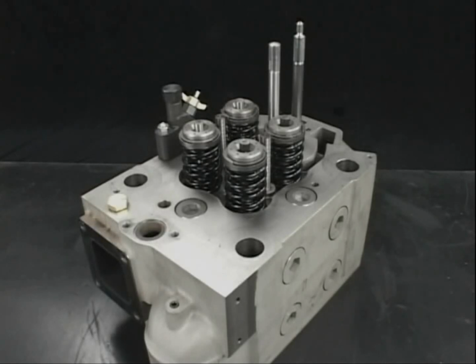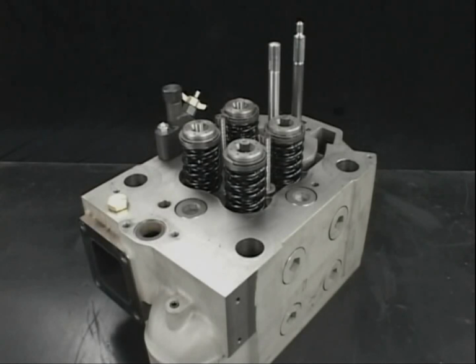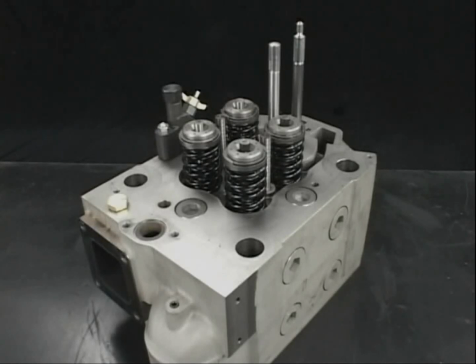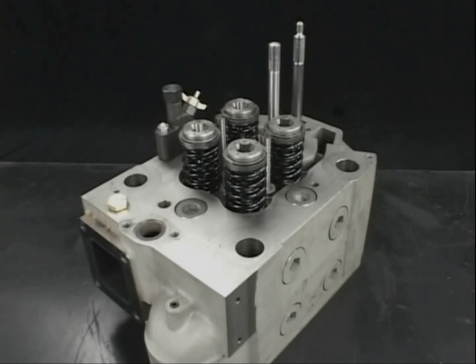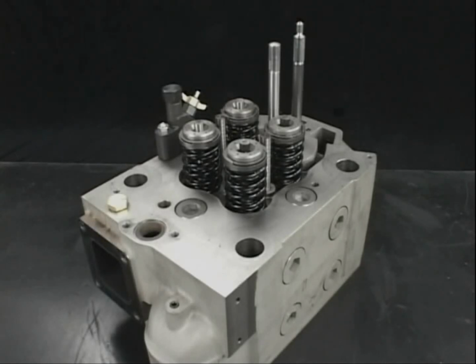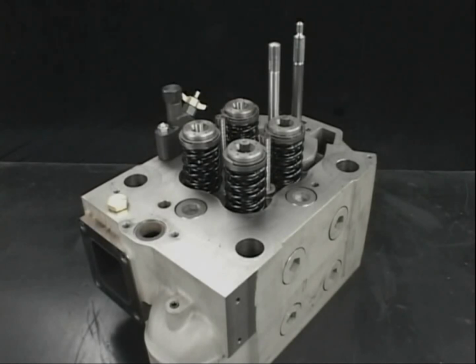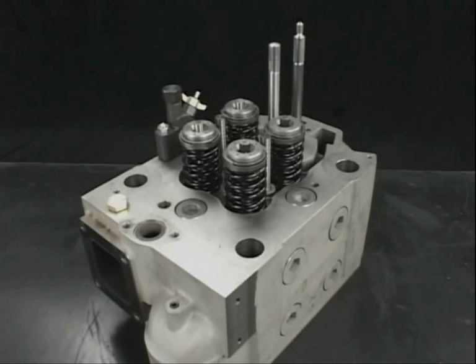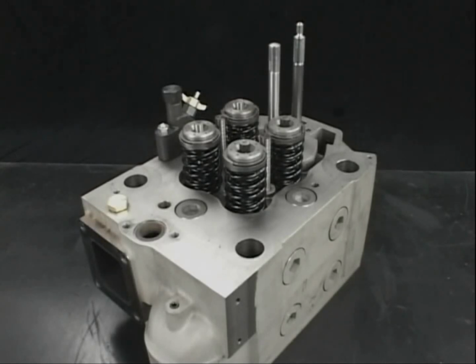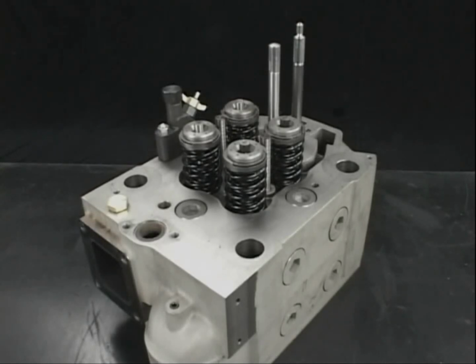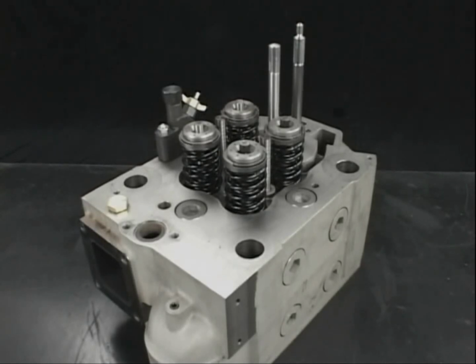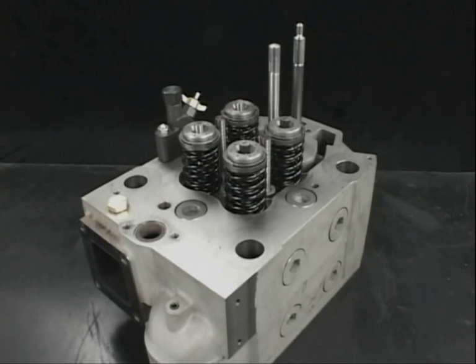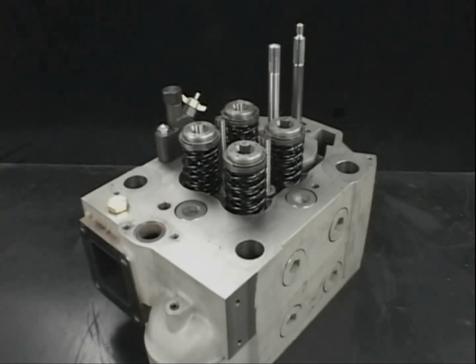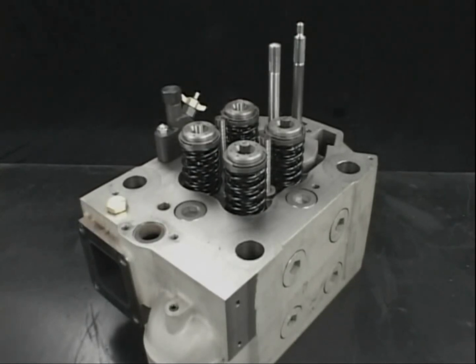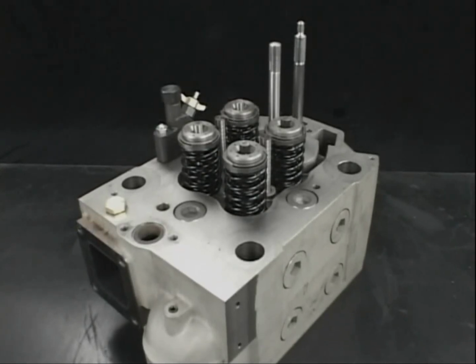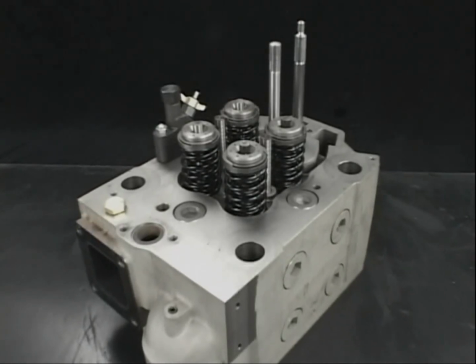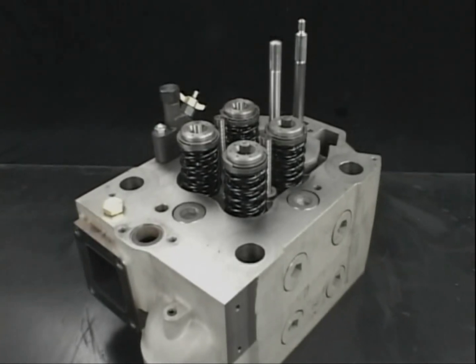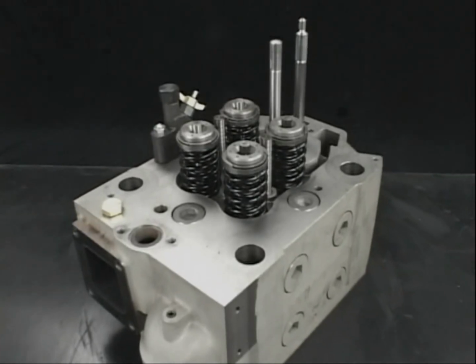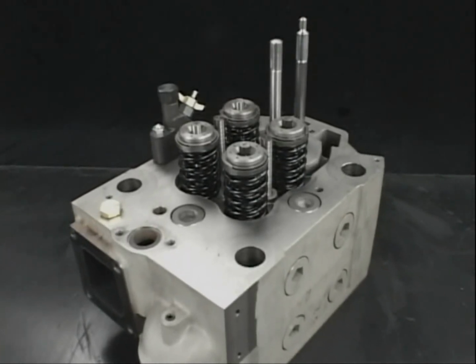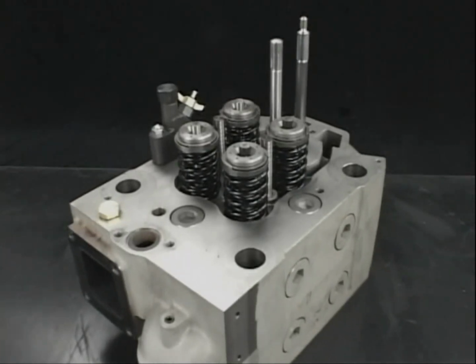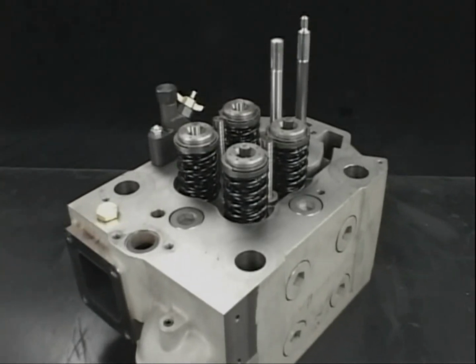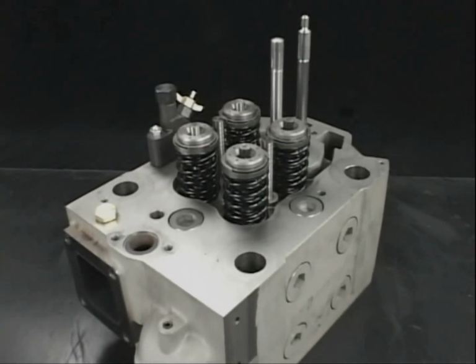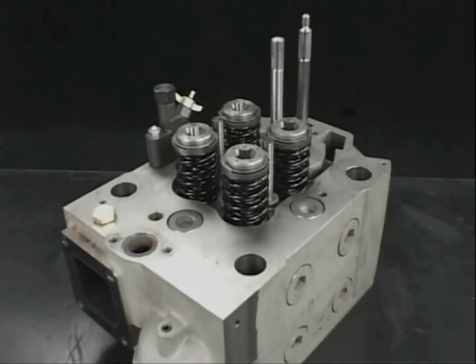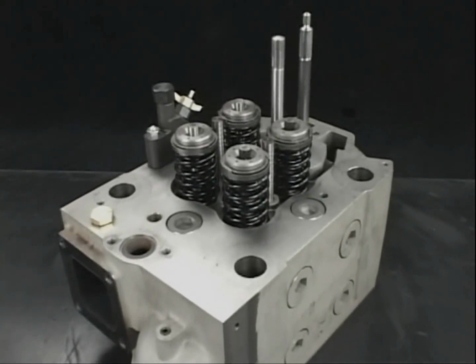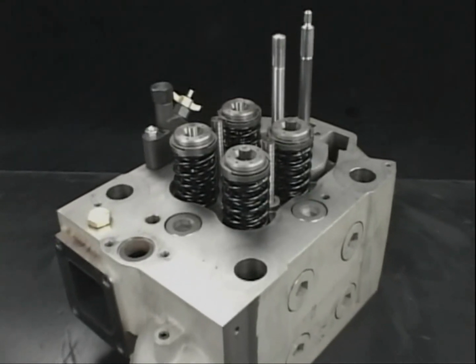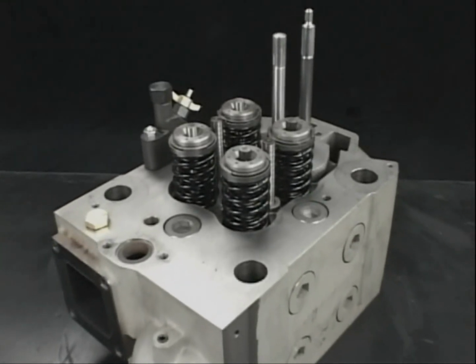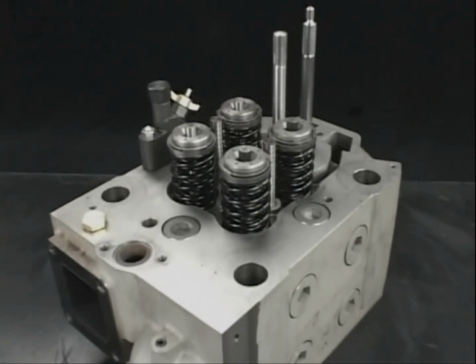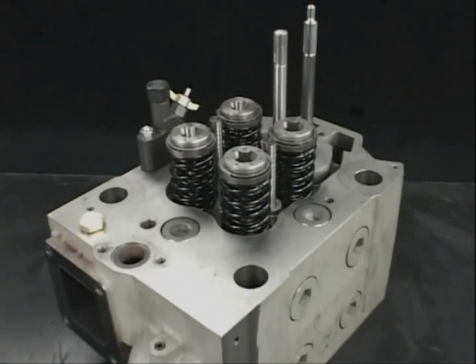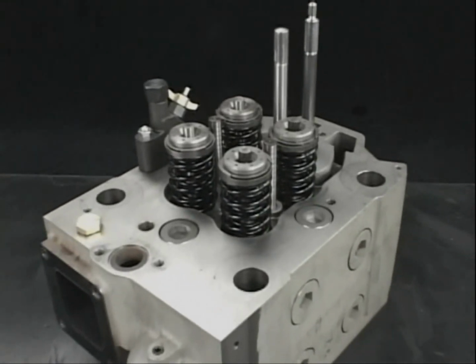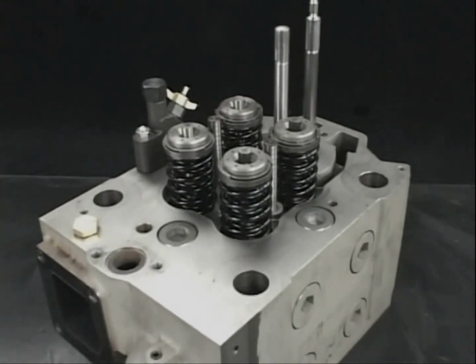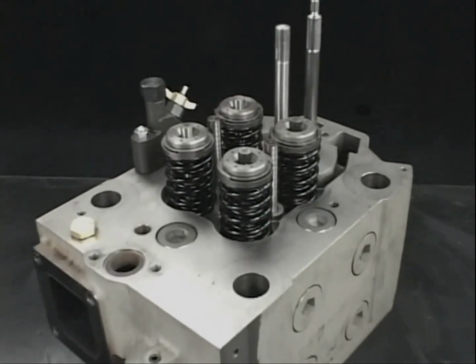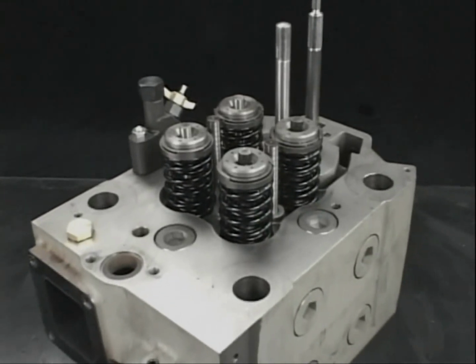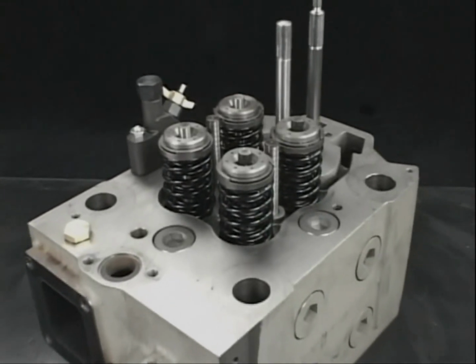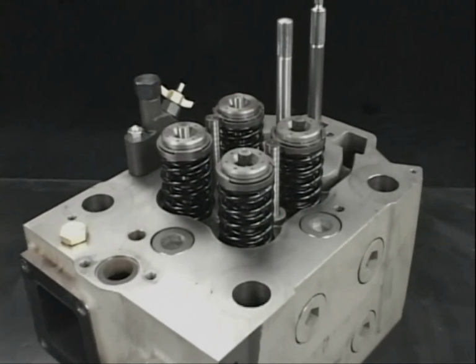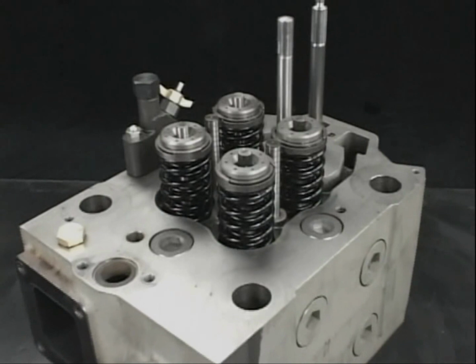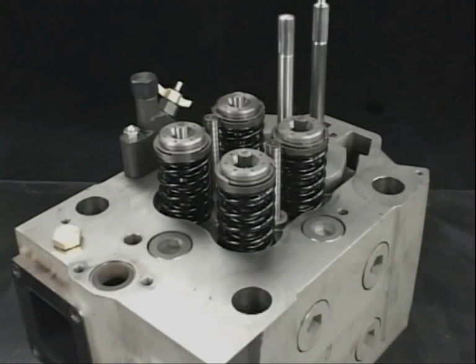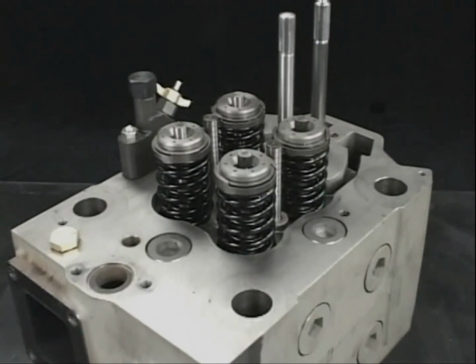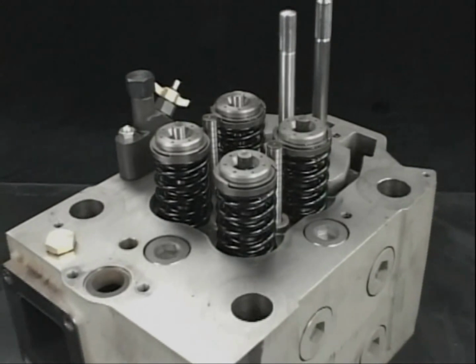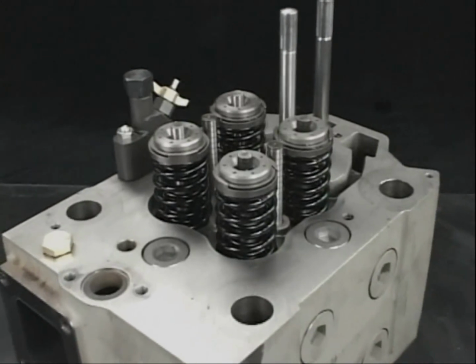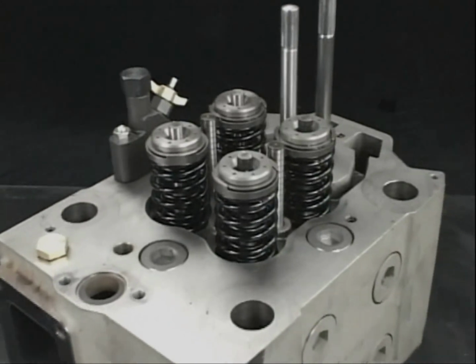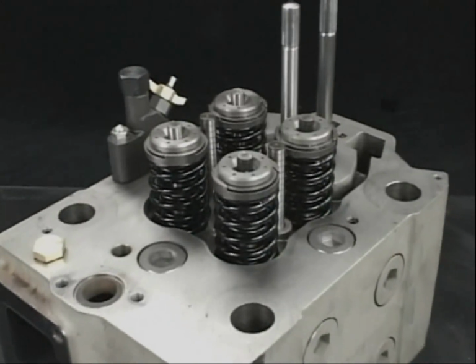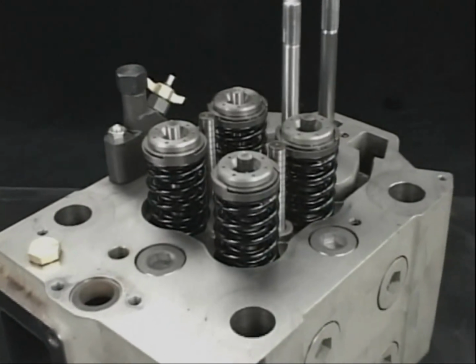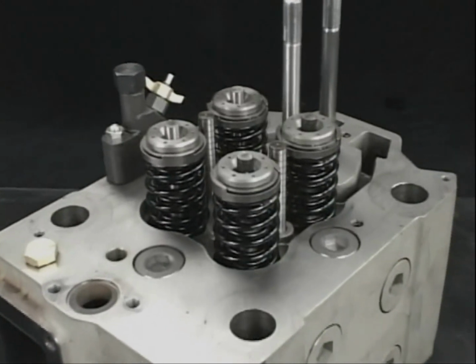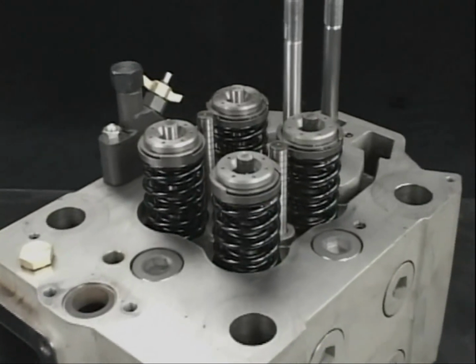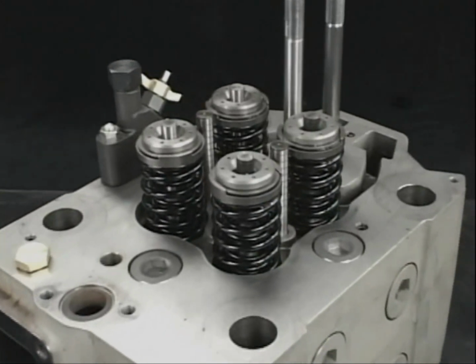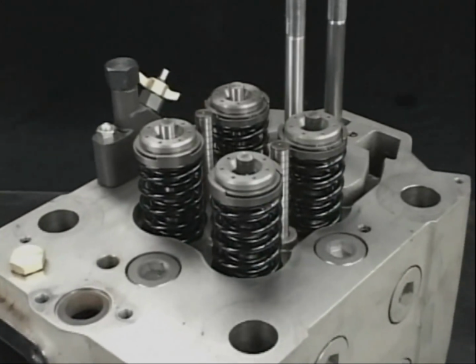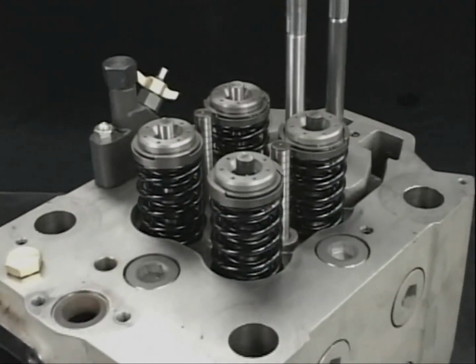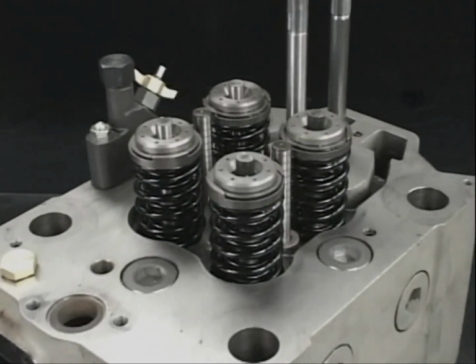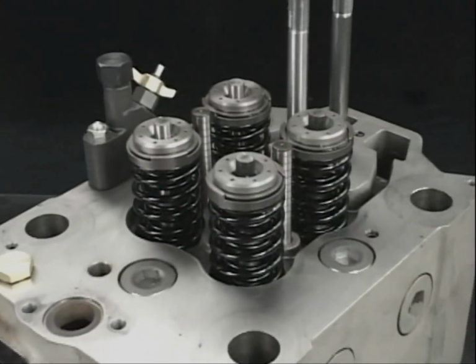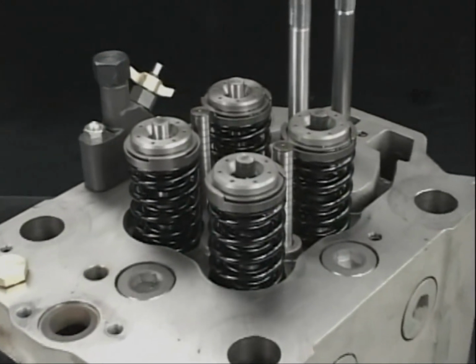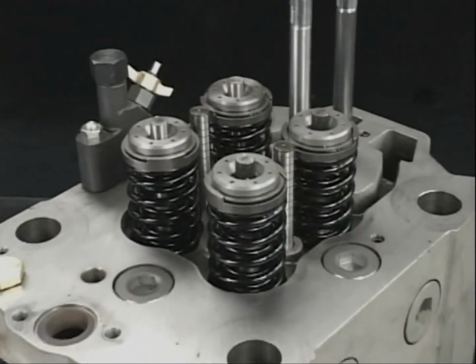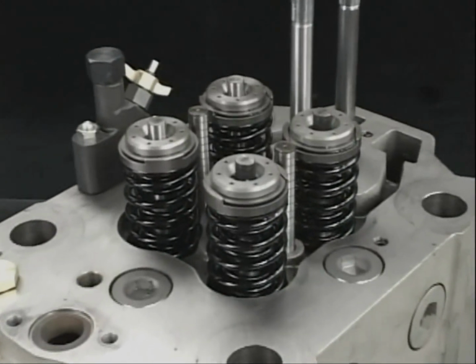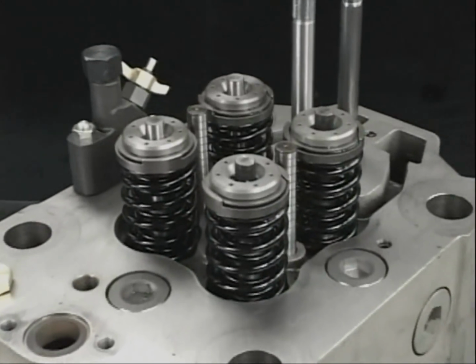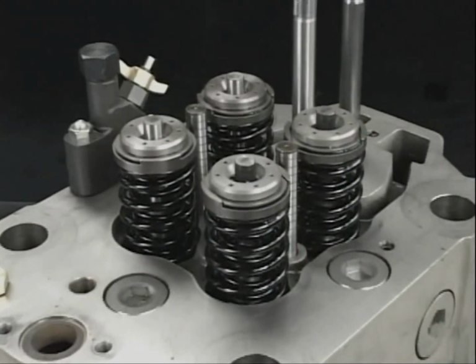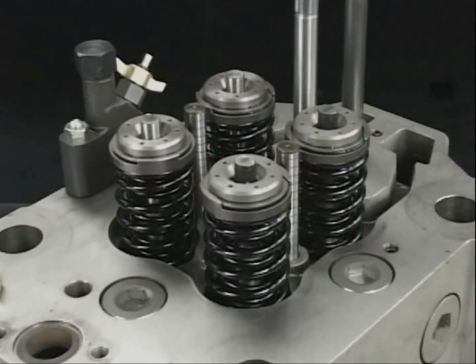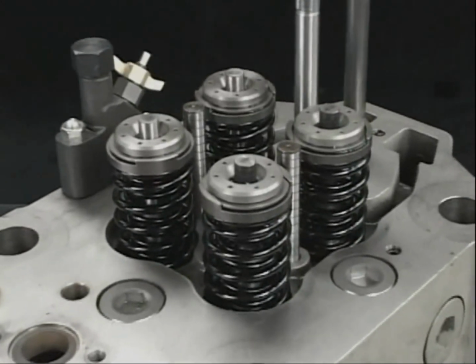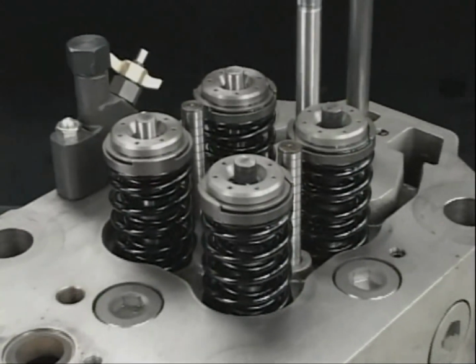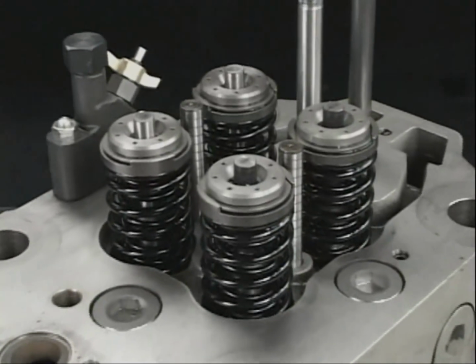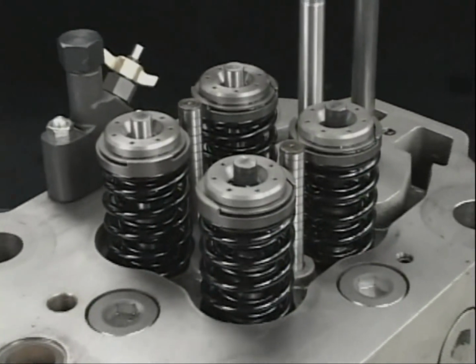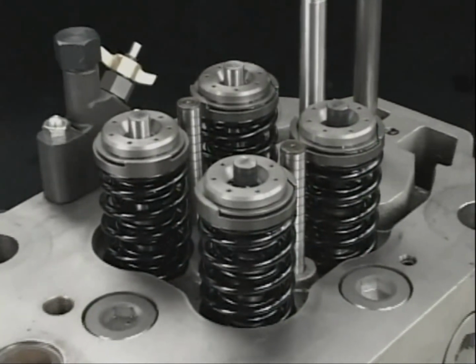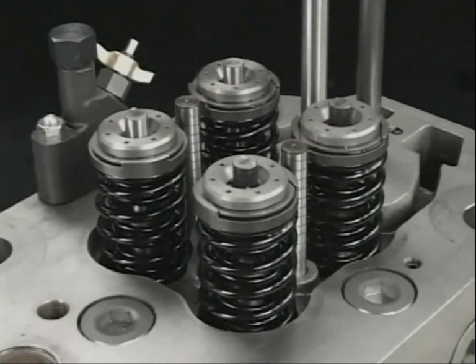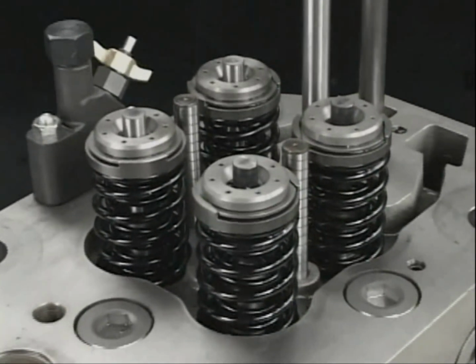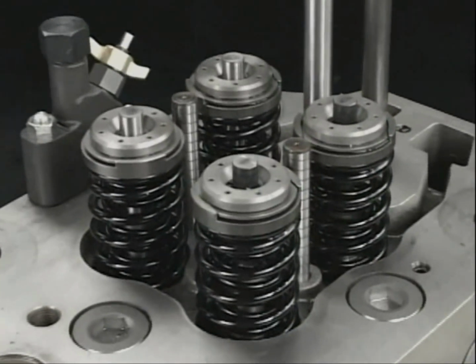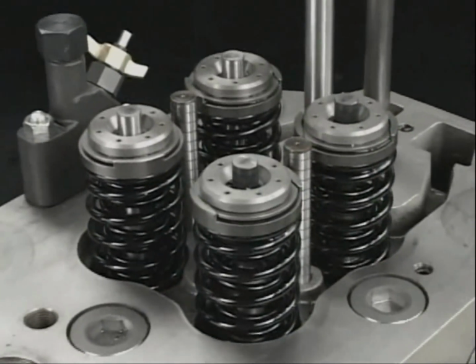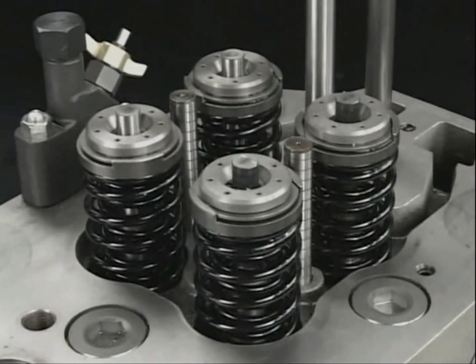Remove the valve rotators, cotters, and valve springs in order to remove the exhaust valve from the detached cylinder head.